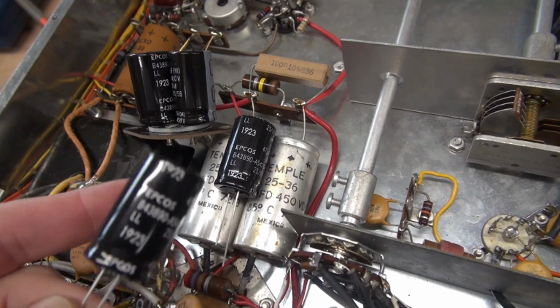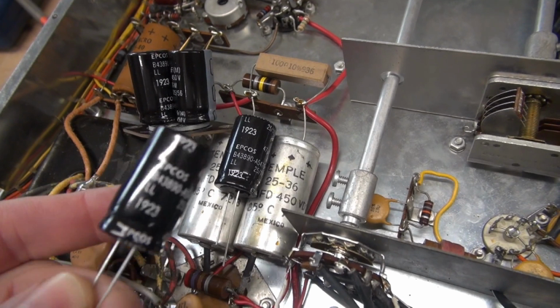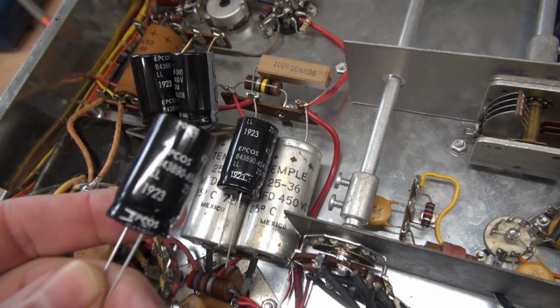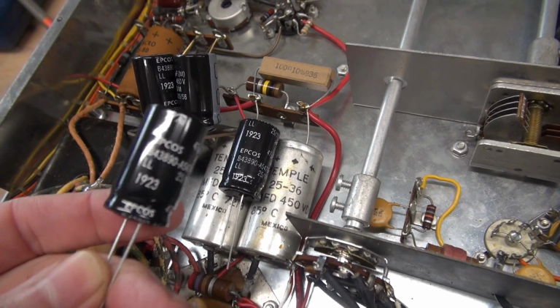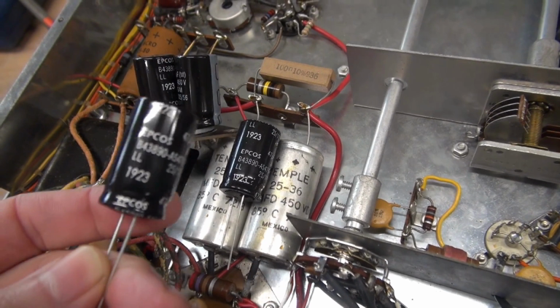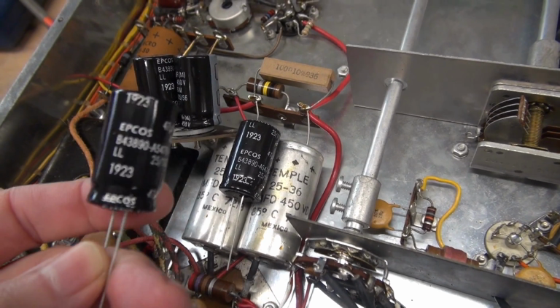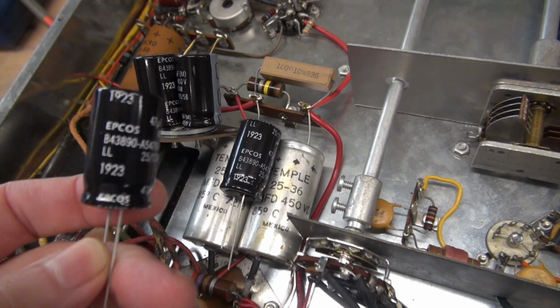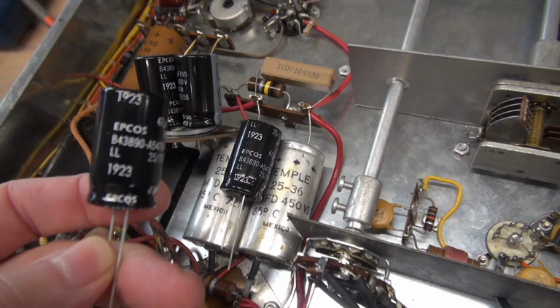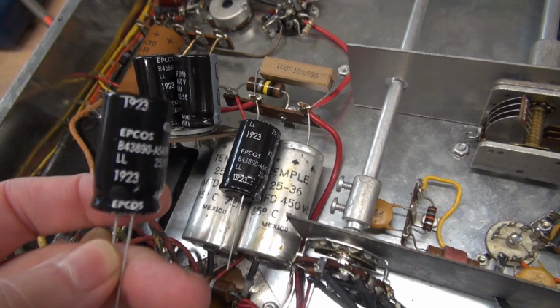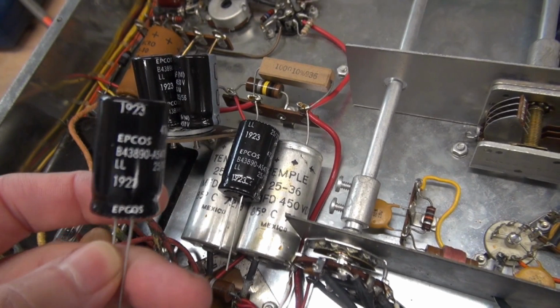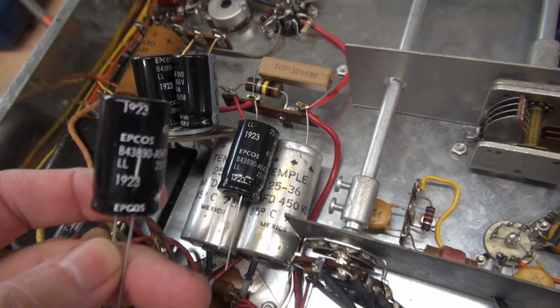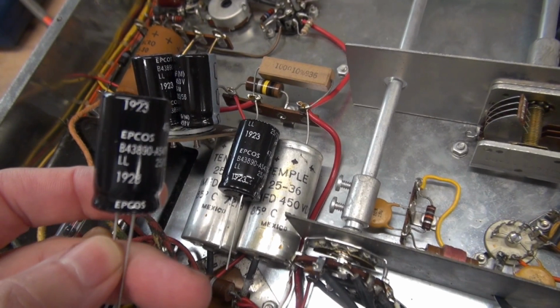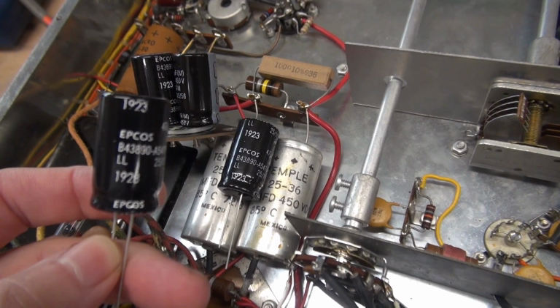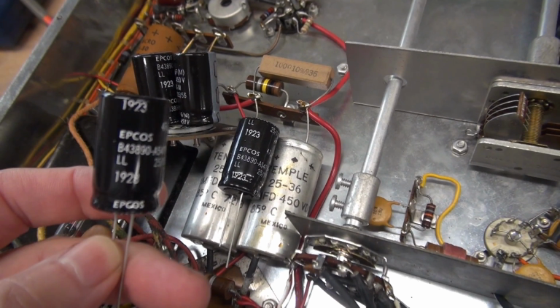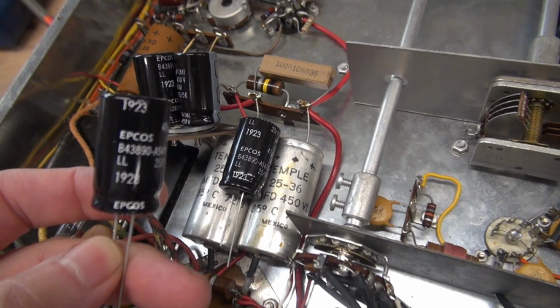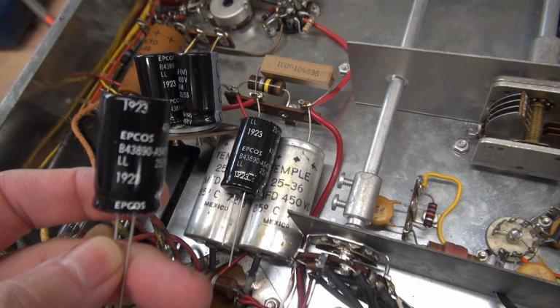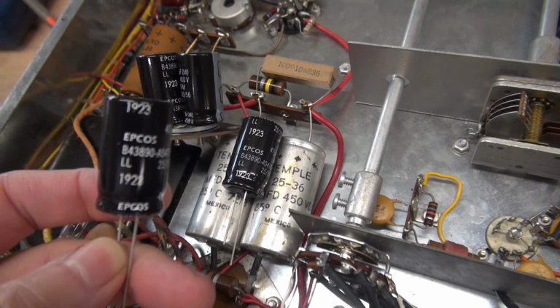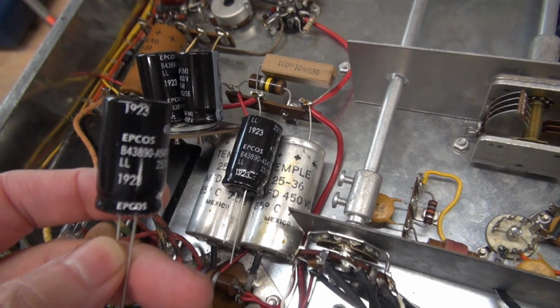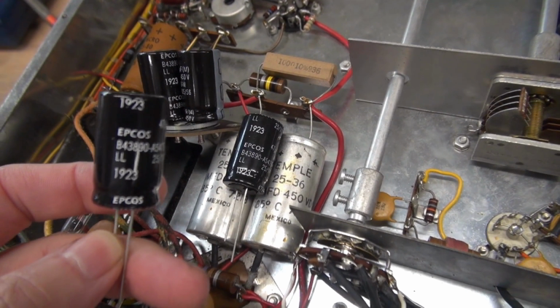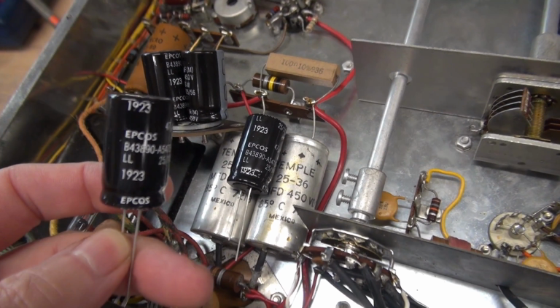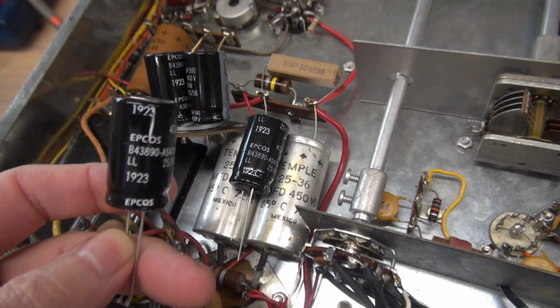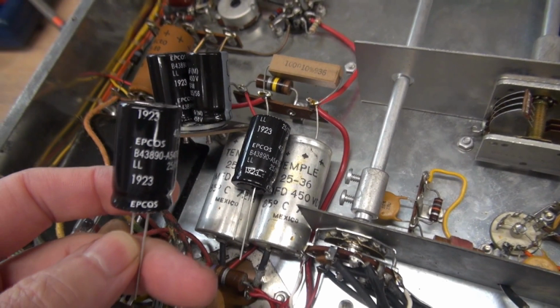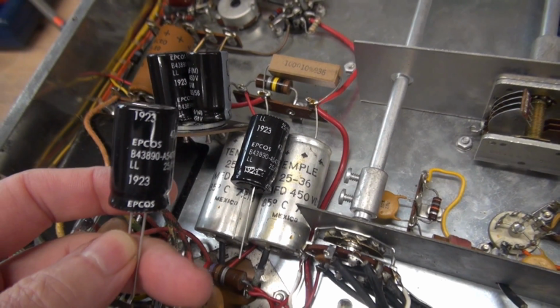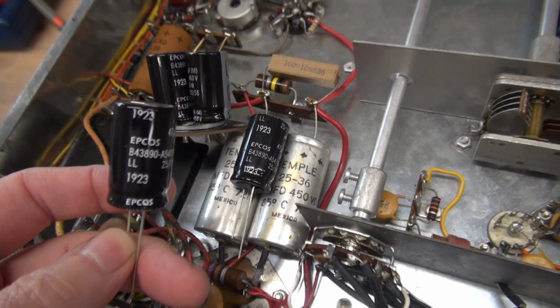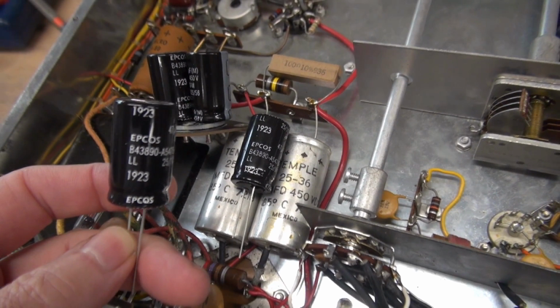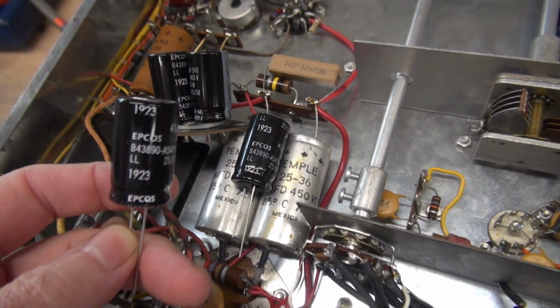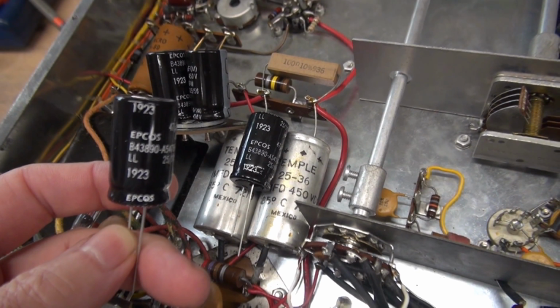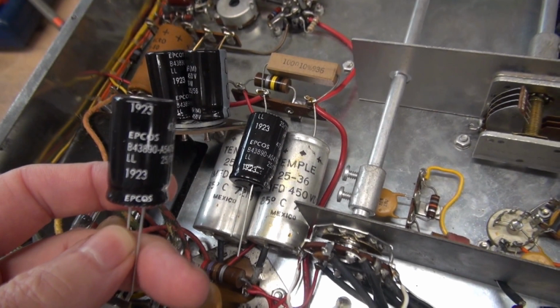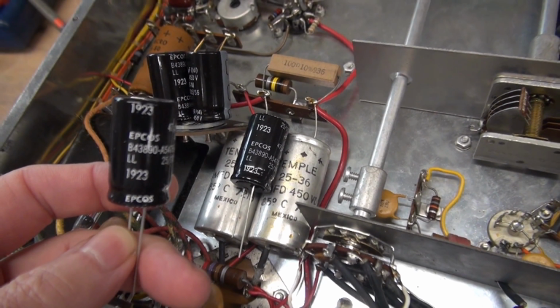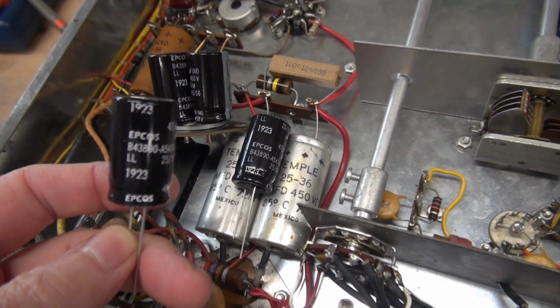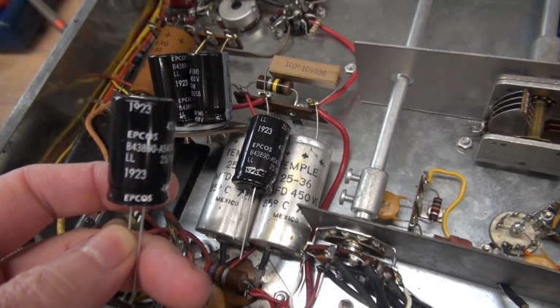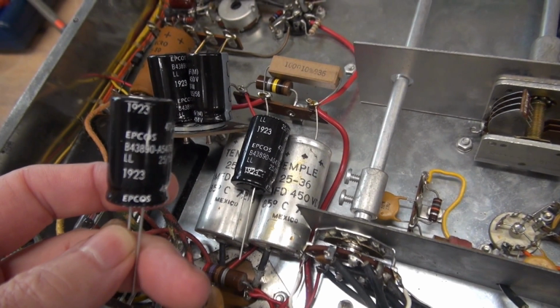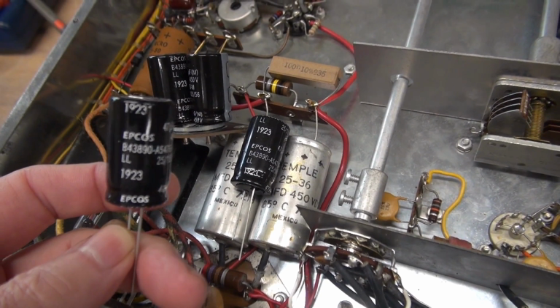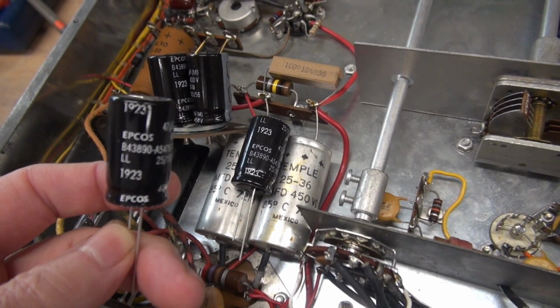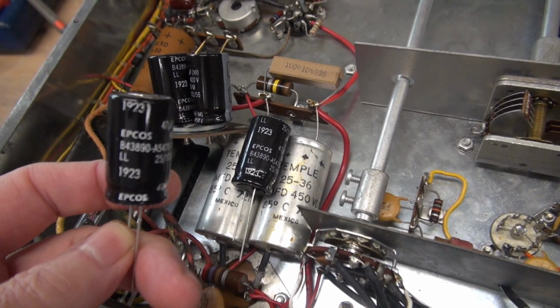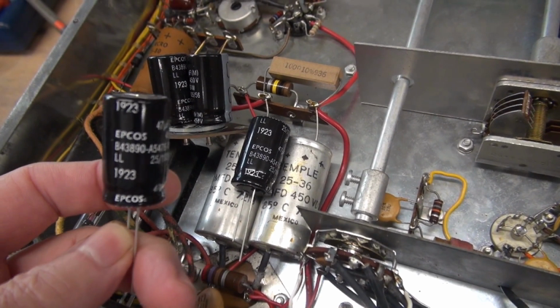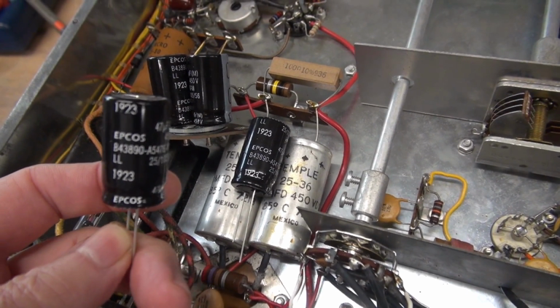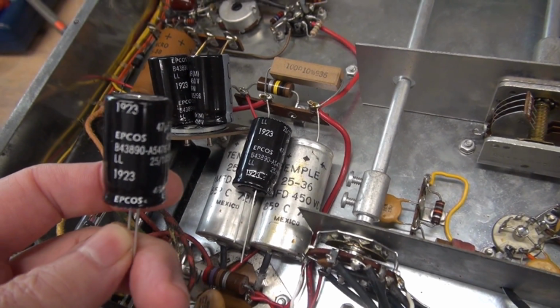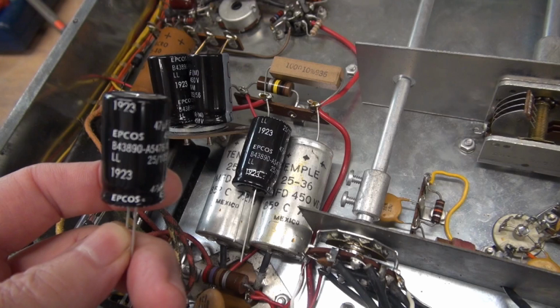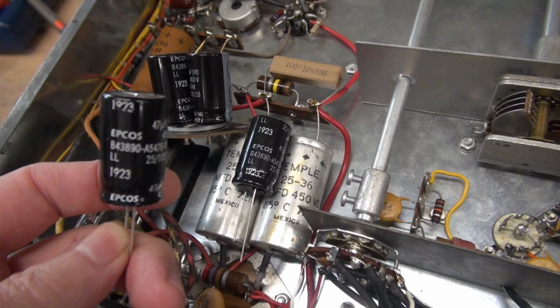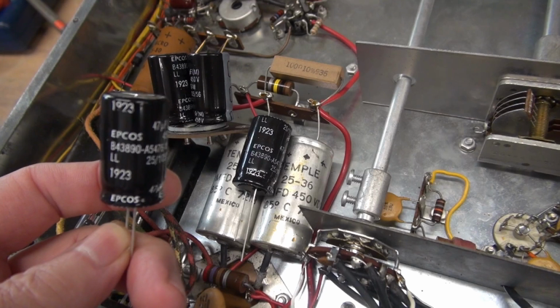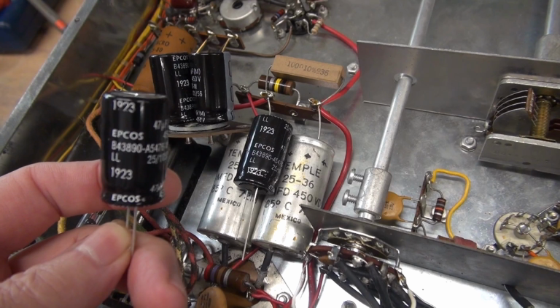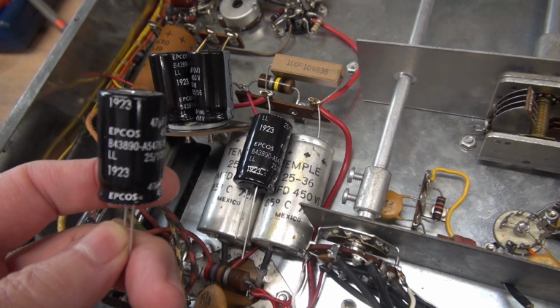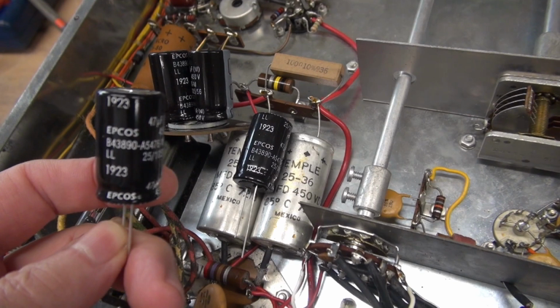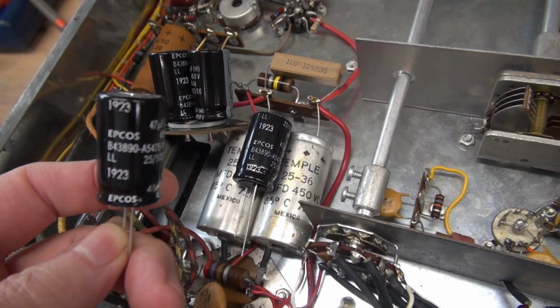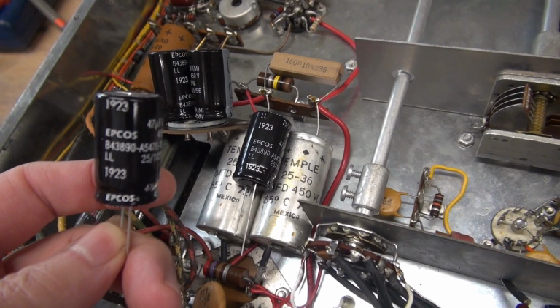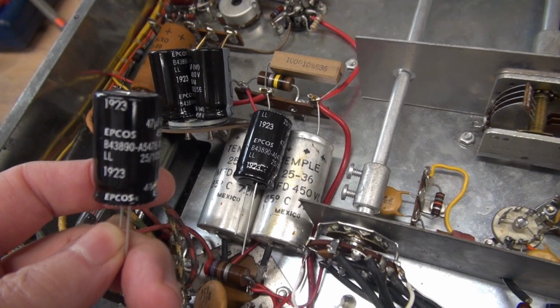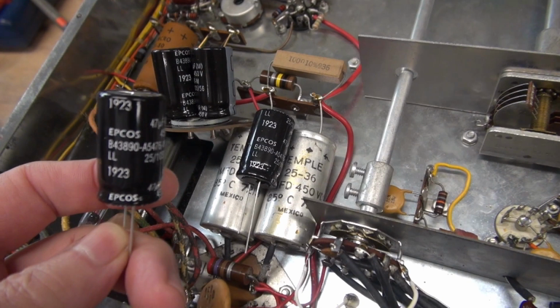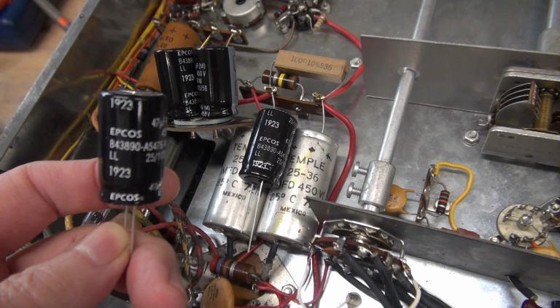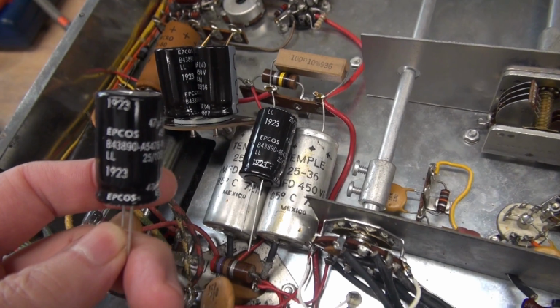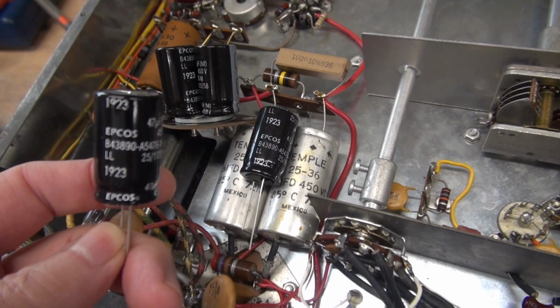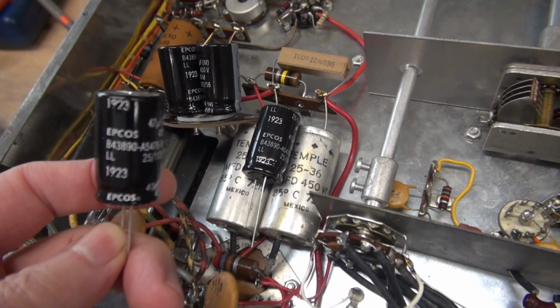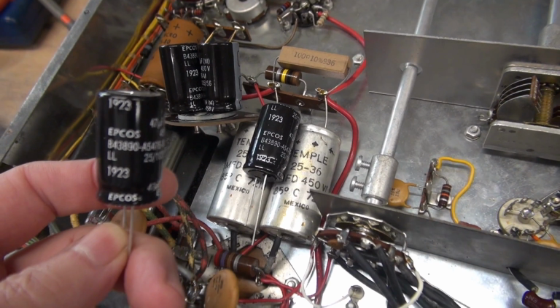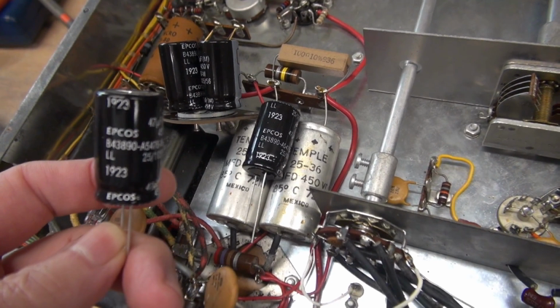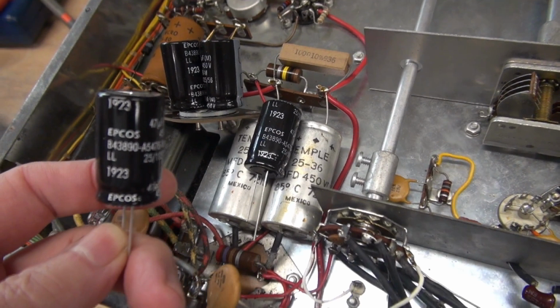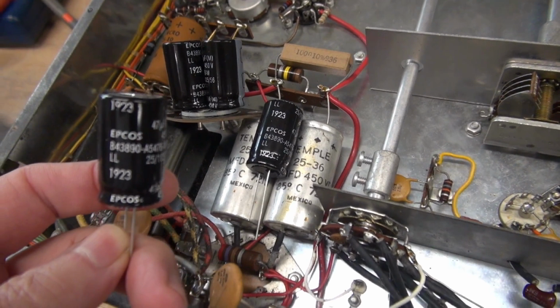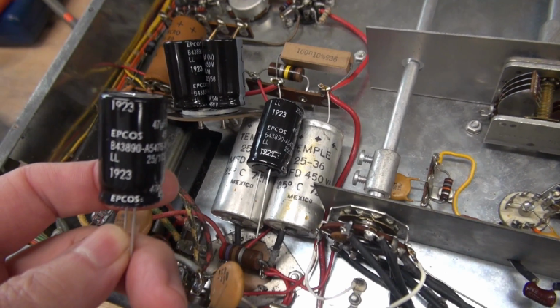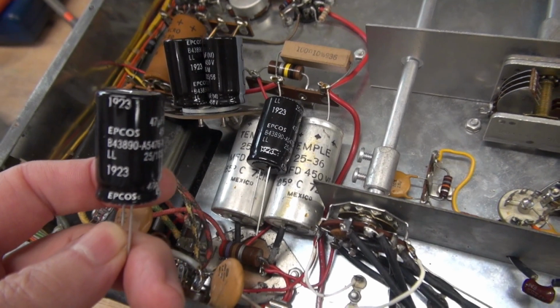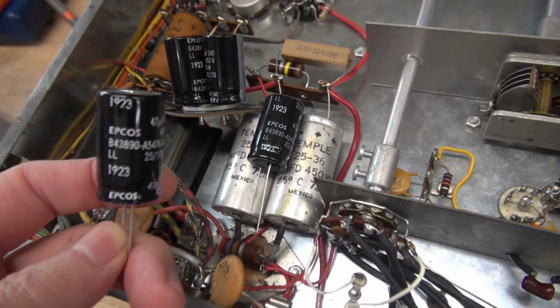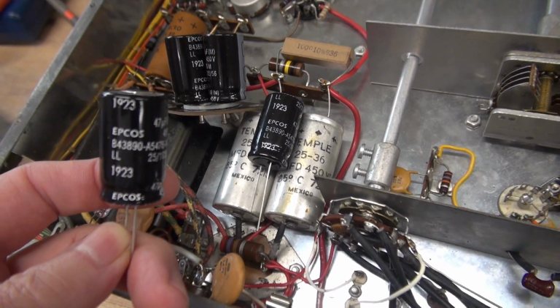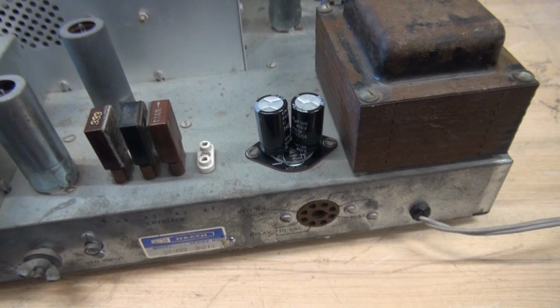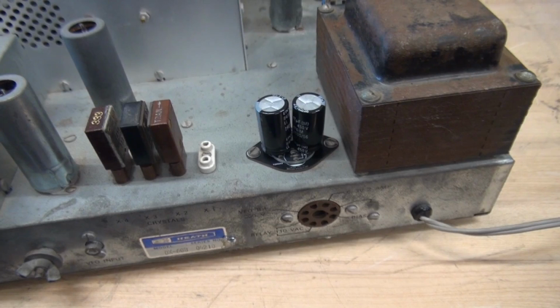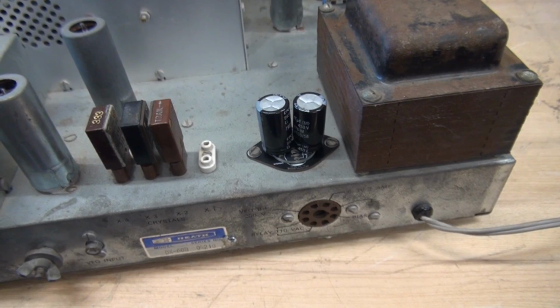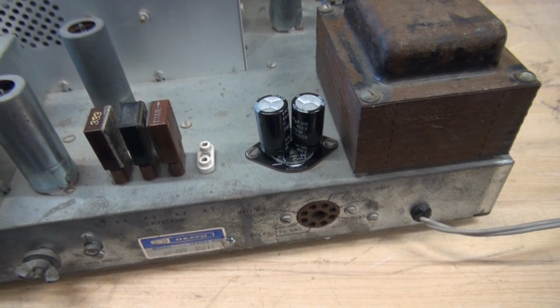I buy these through Mauser Electronics. They're a very high quality capacitor. I've had great luck with them.